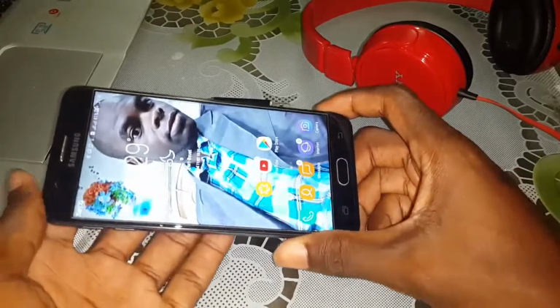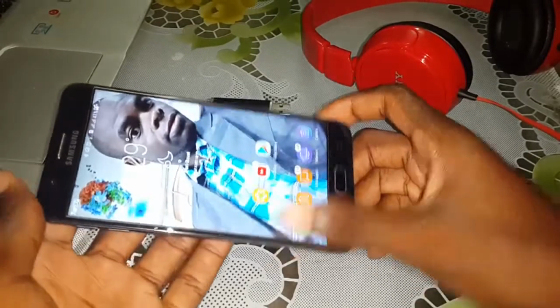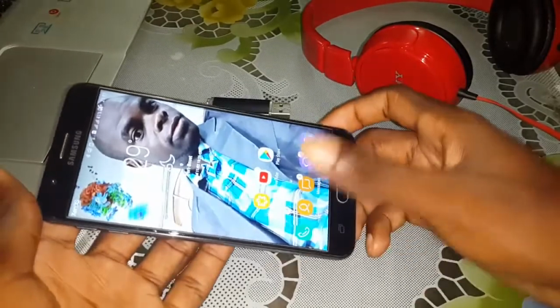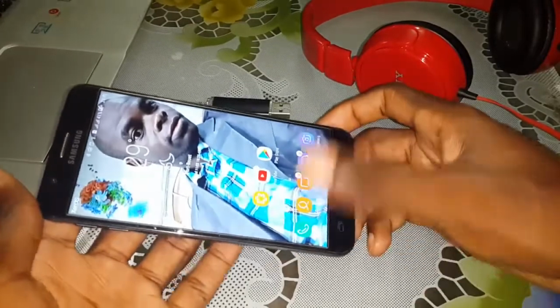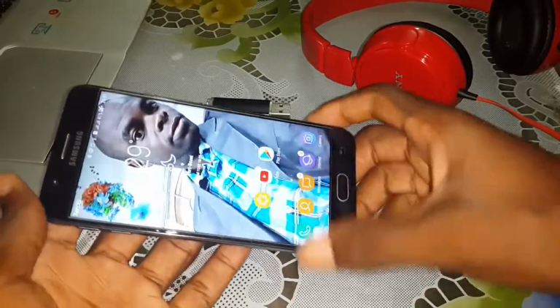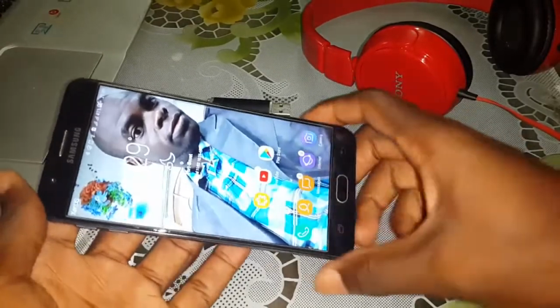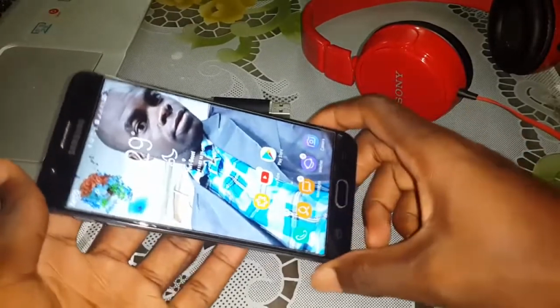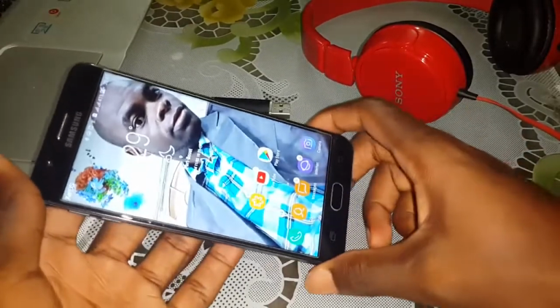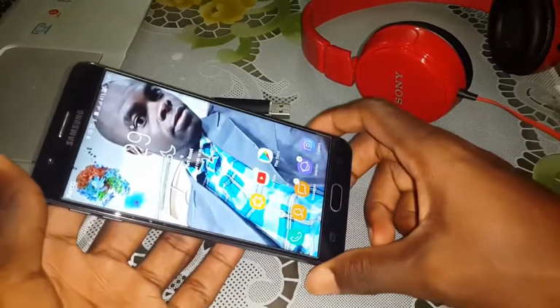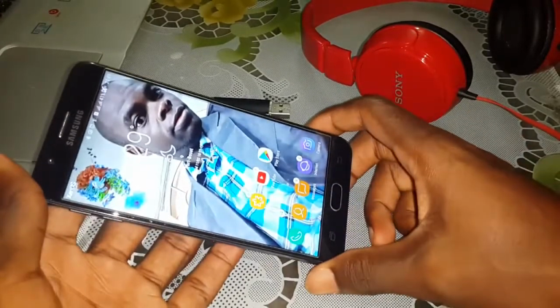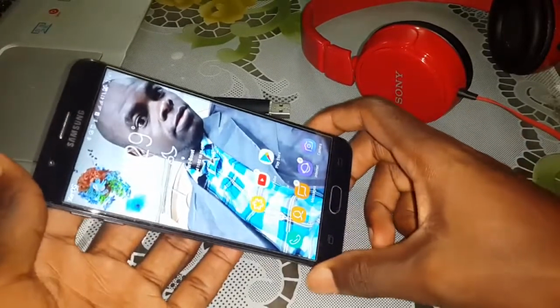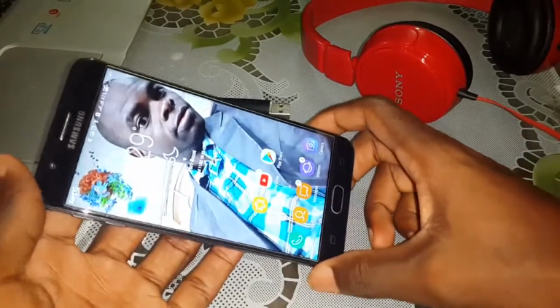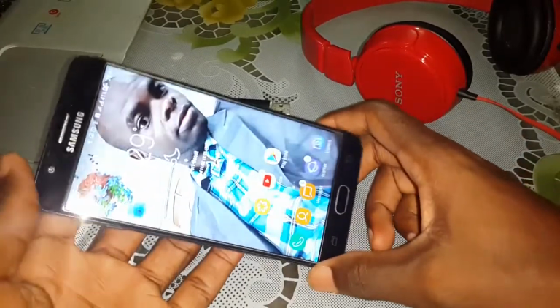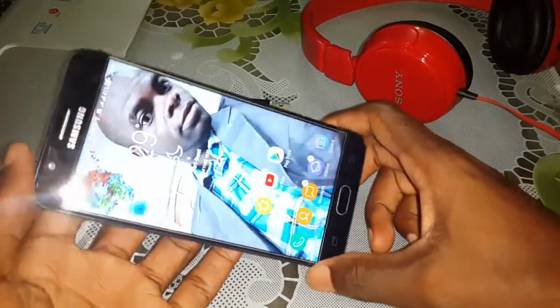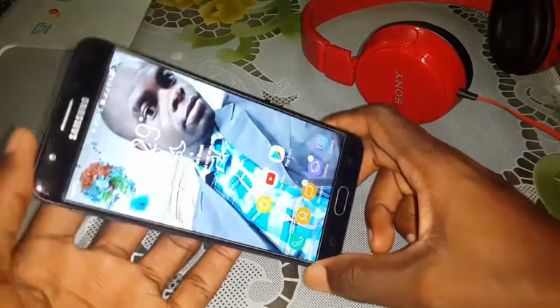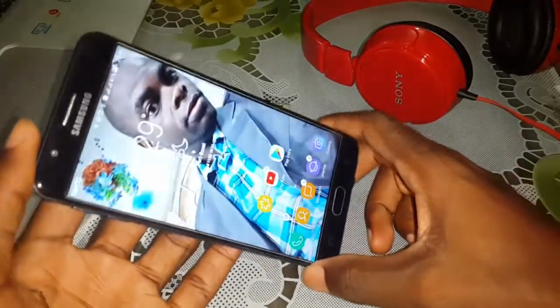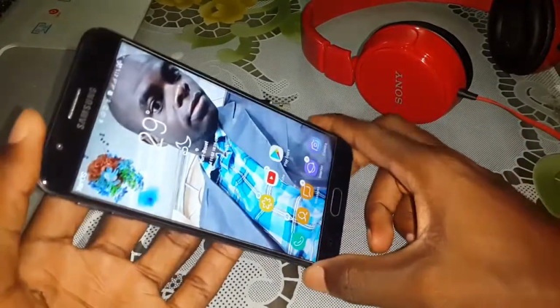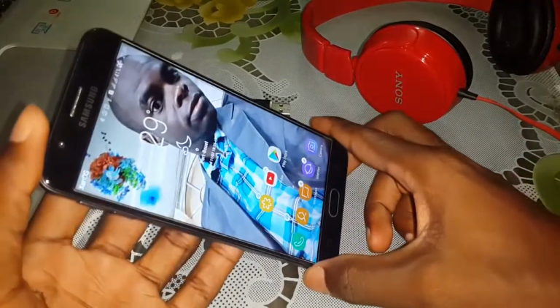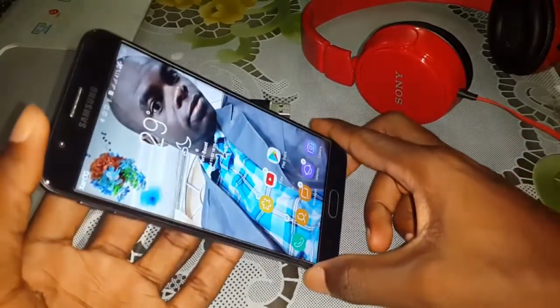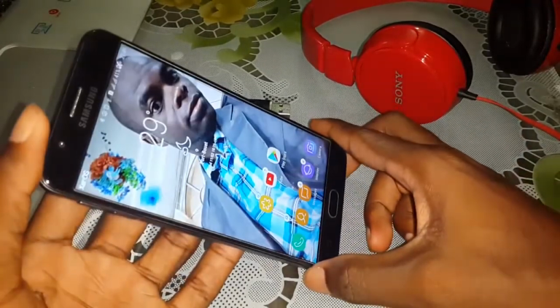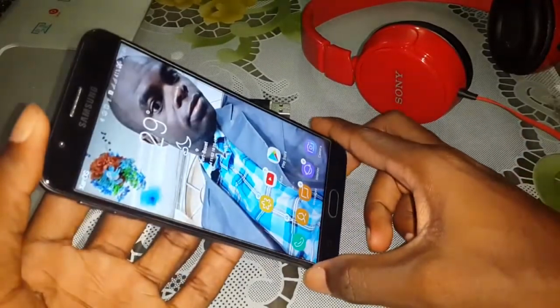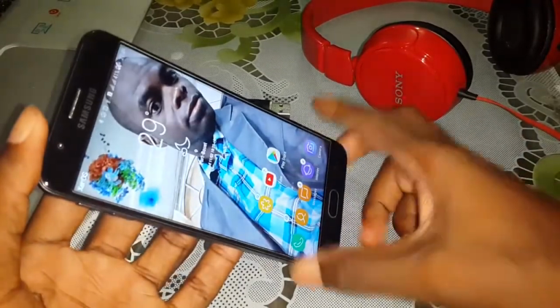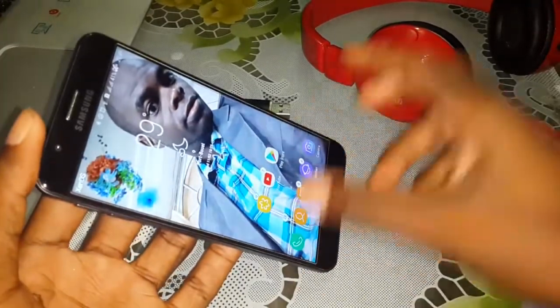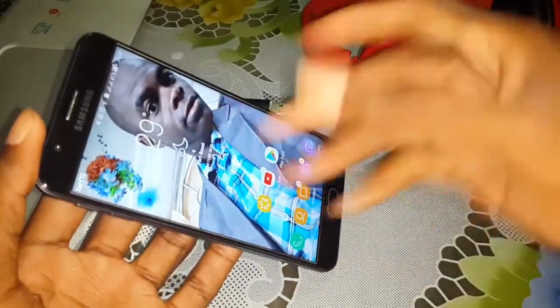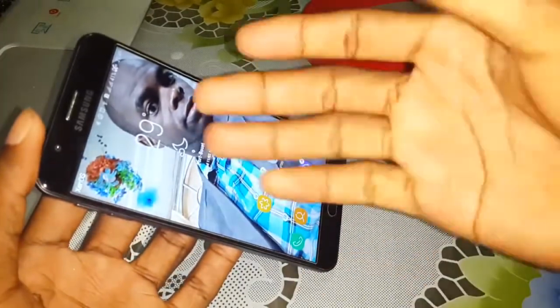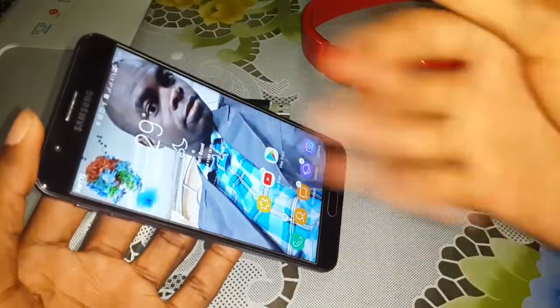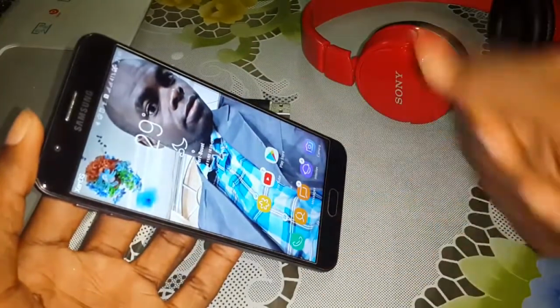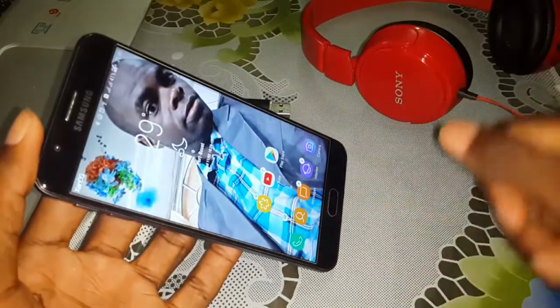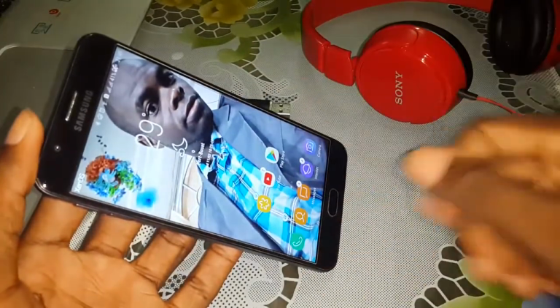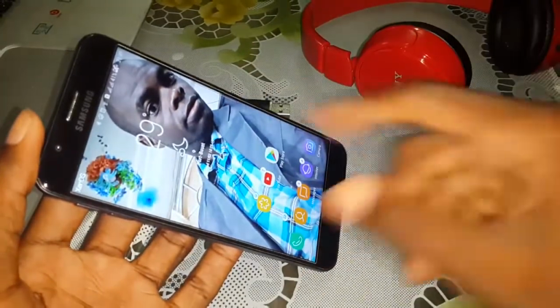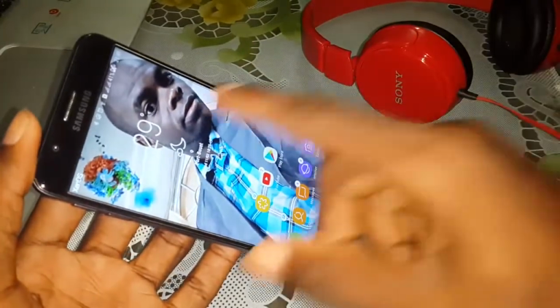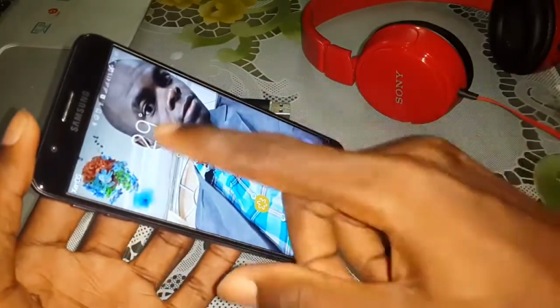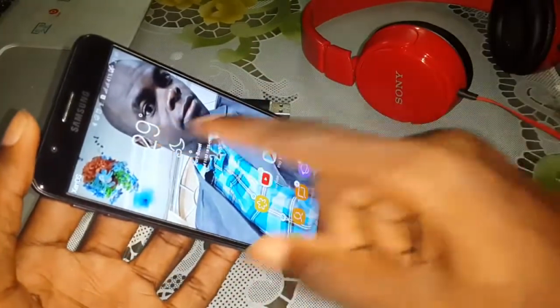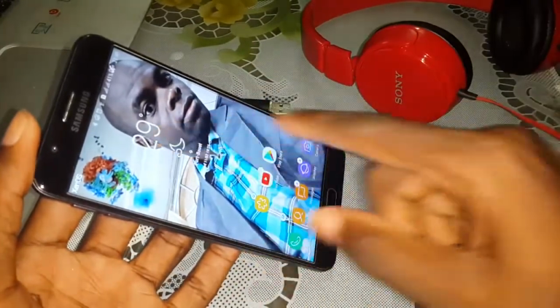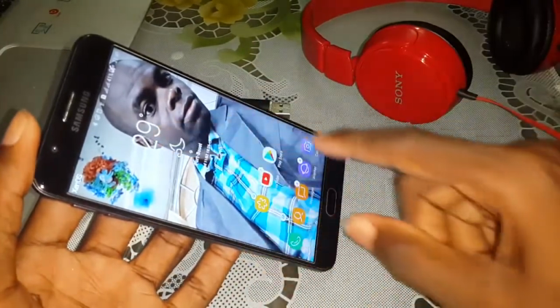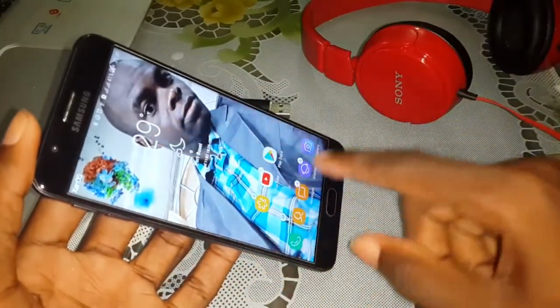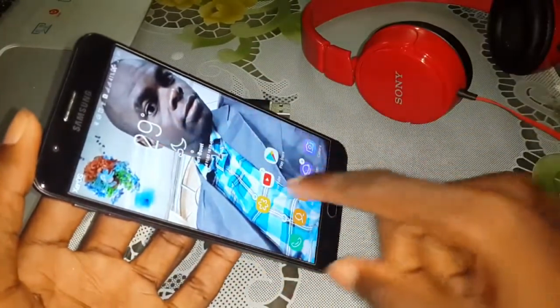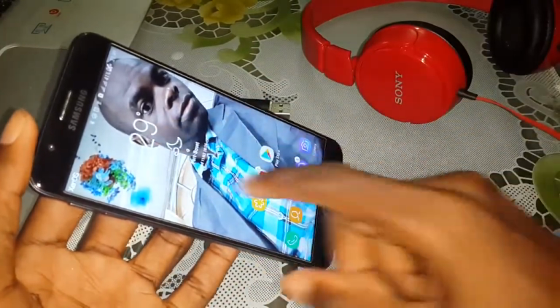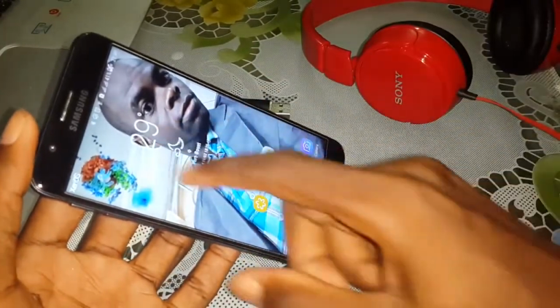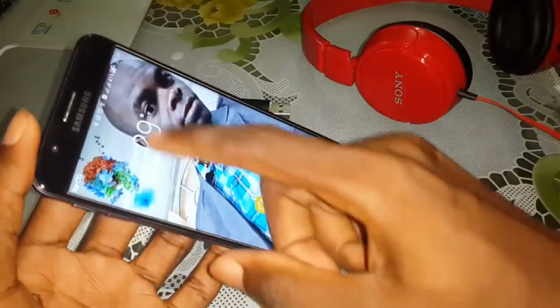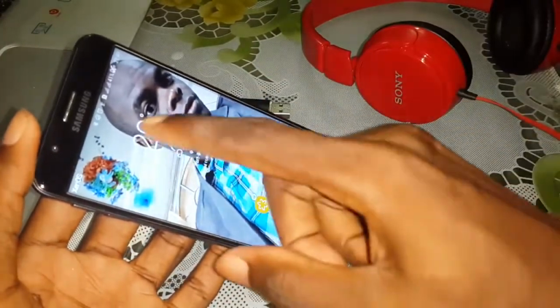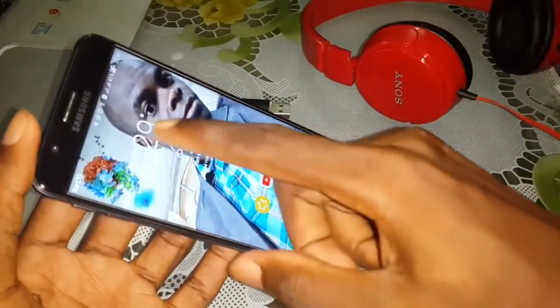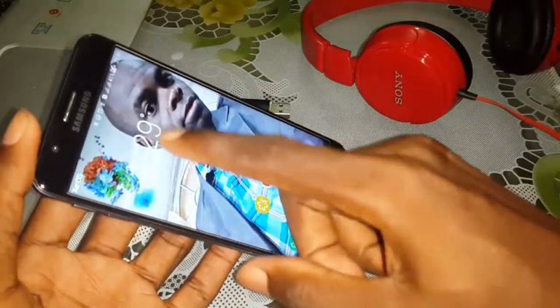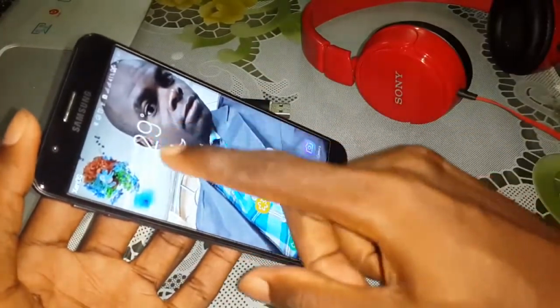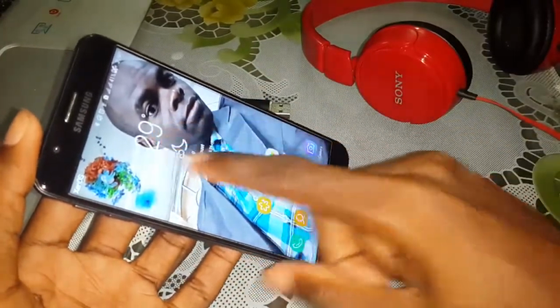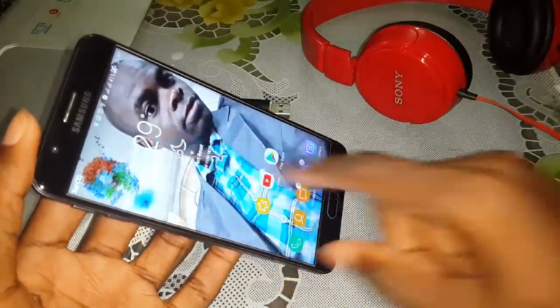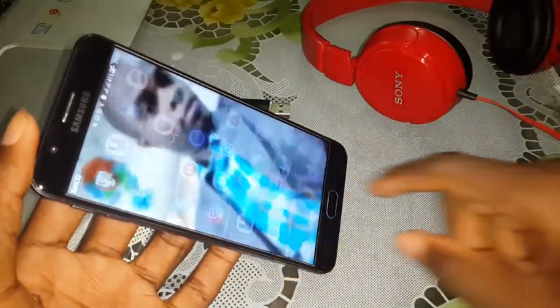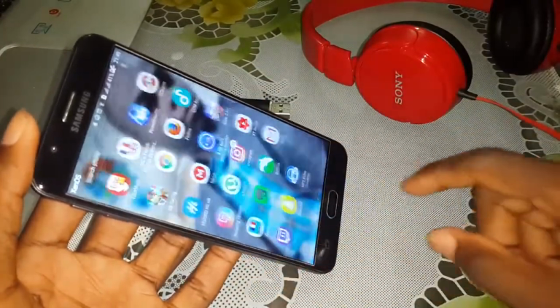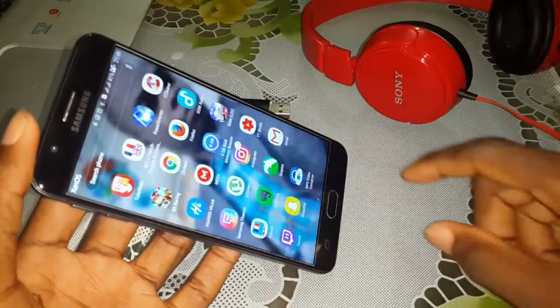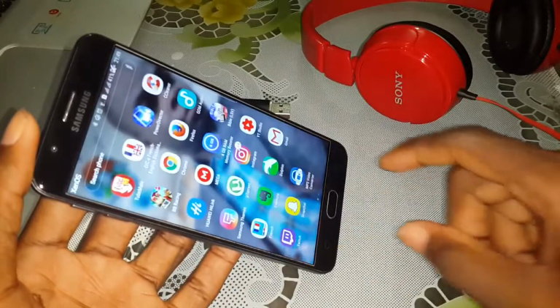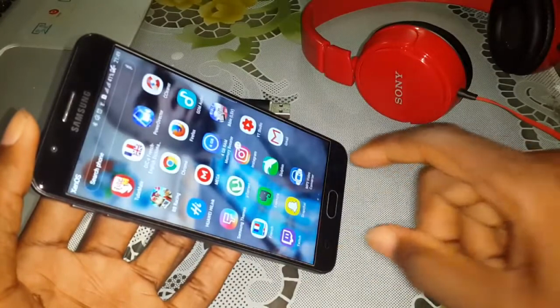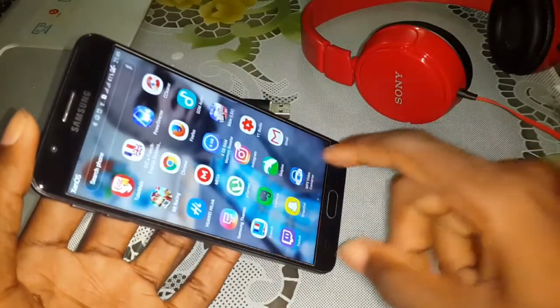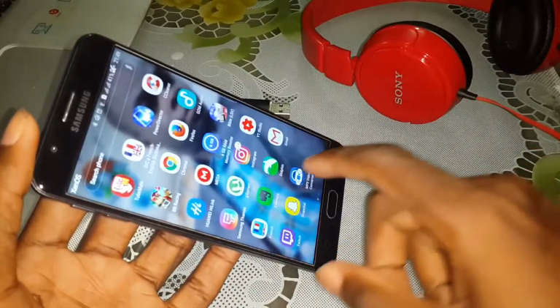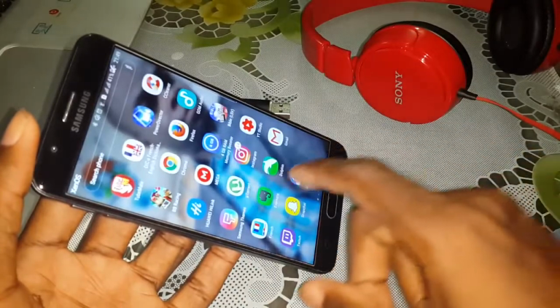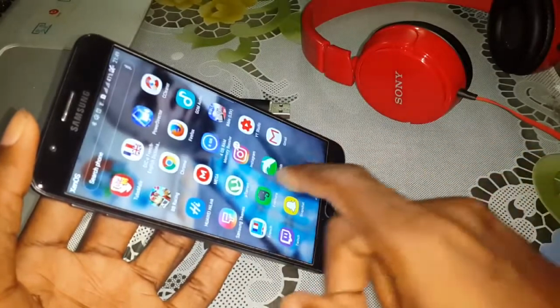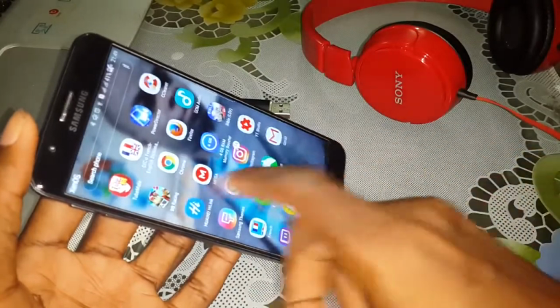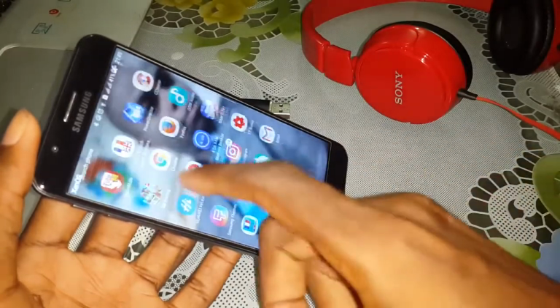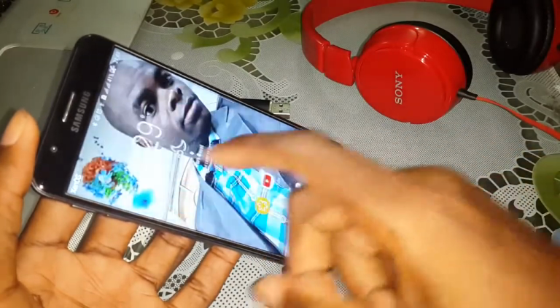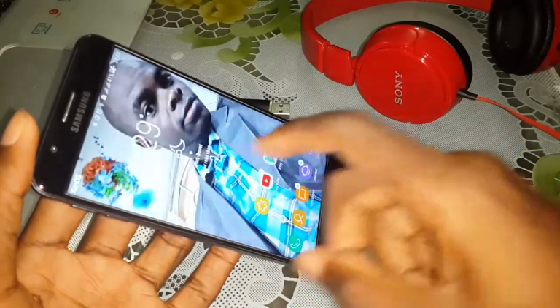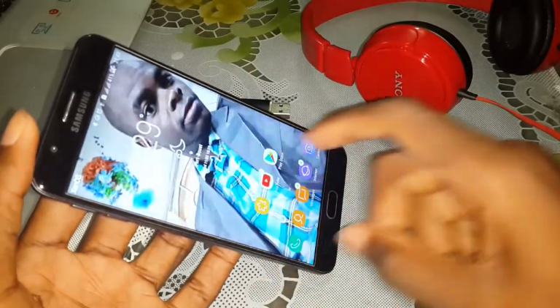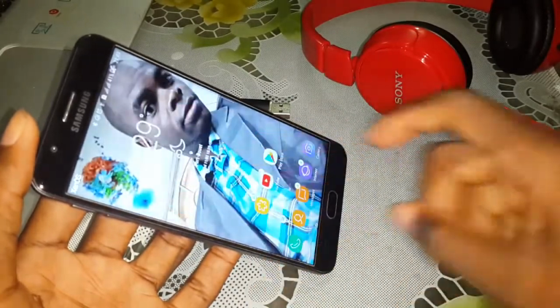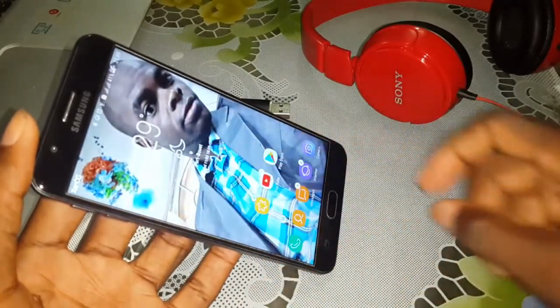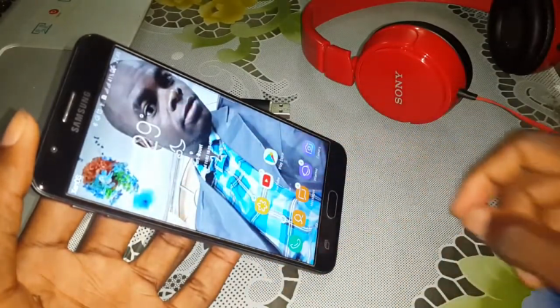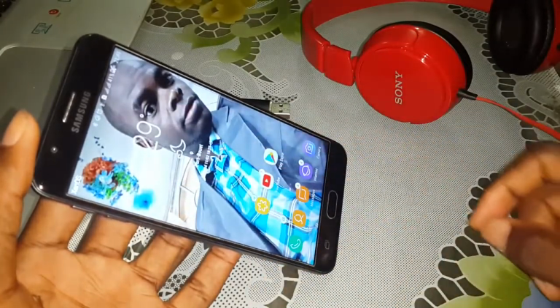Before doing this, look at it. This is your mobile. Beautiful, powerful.